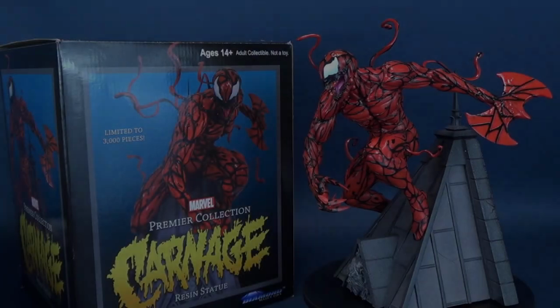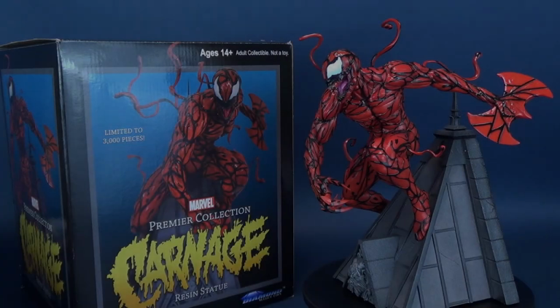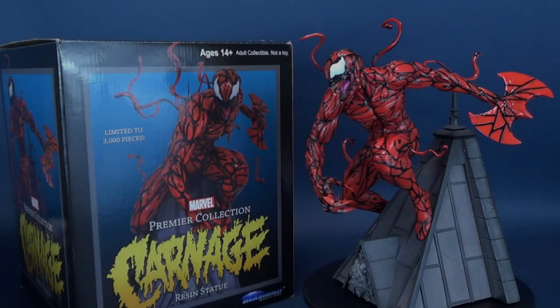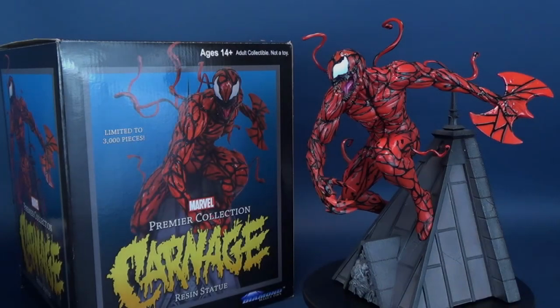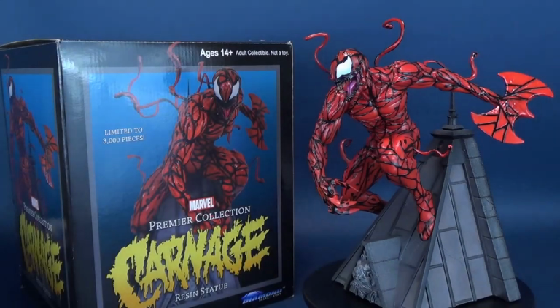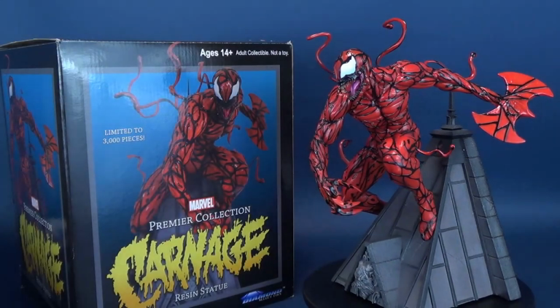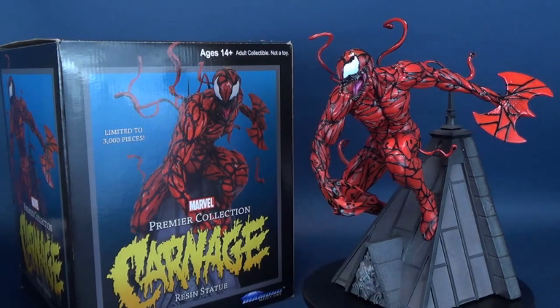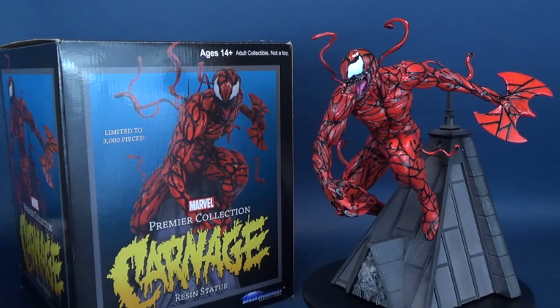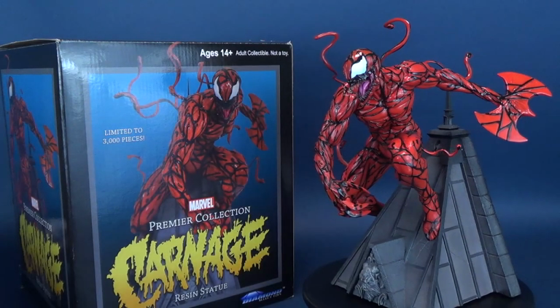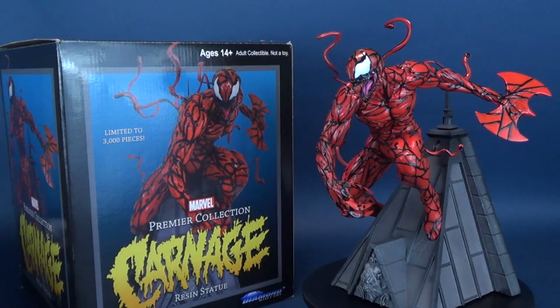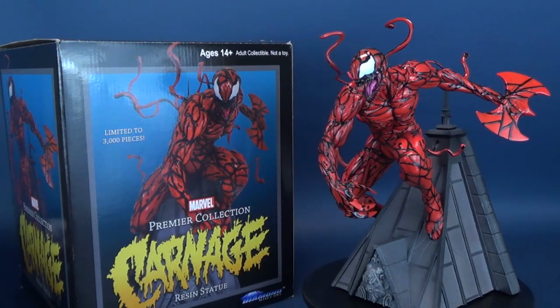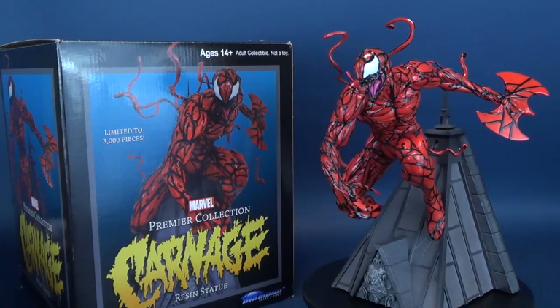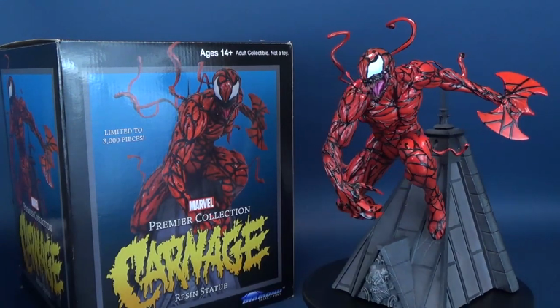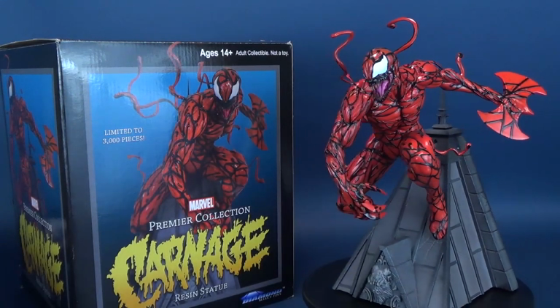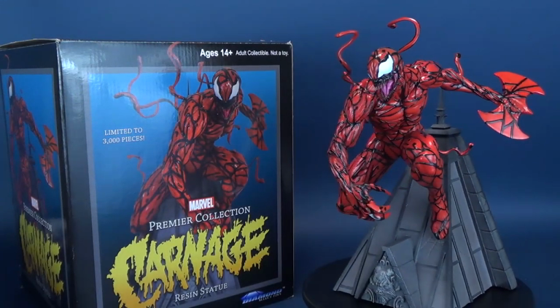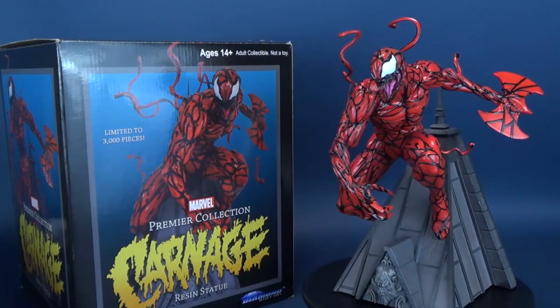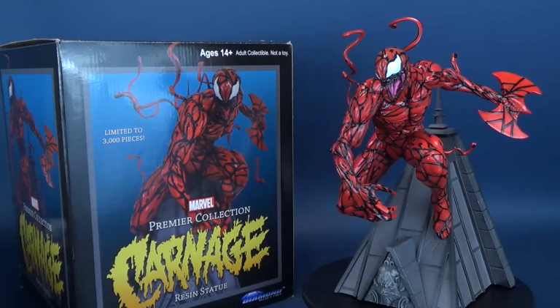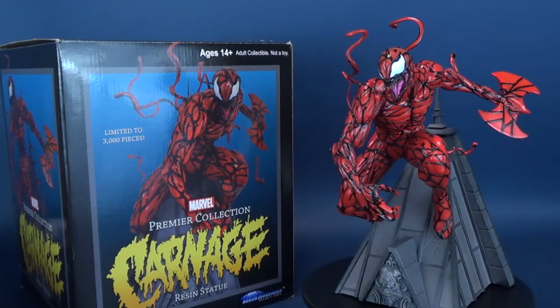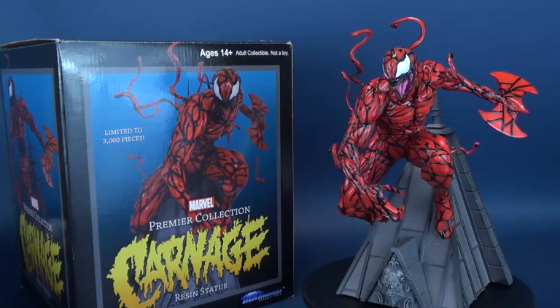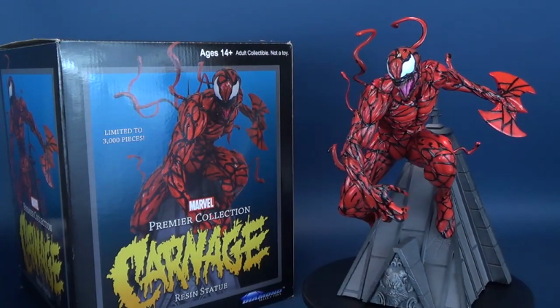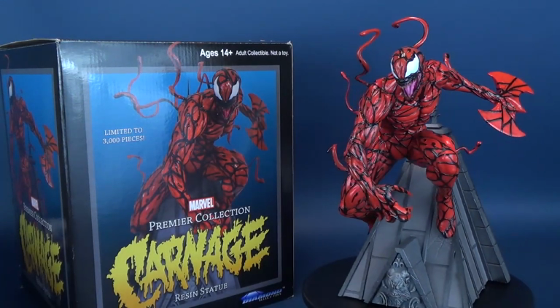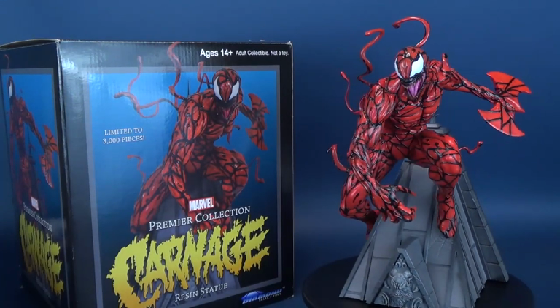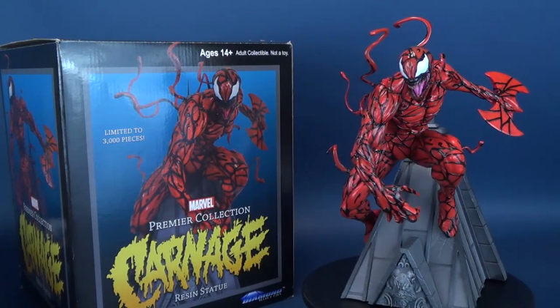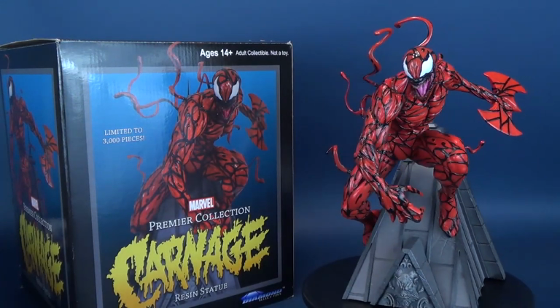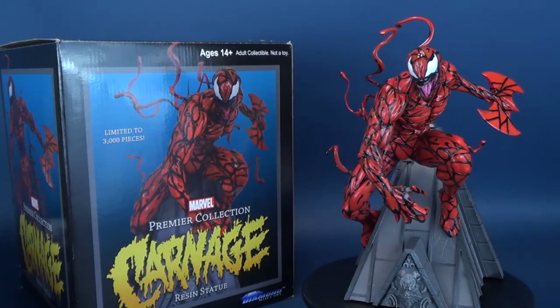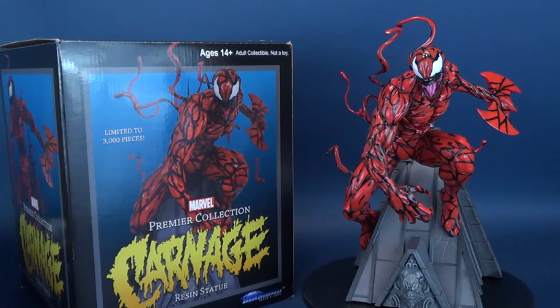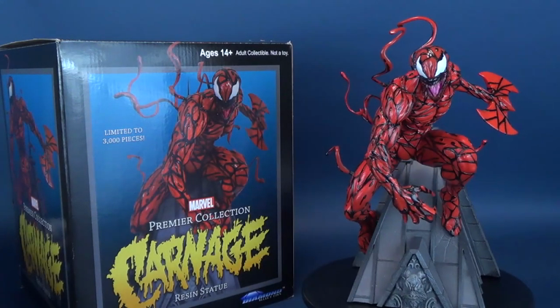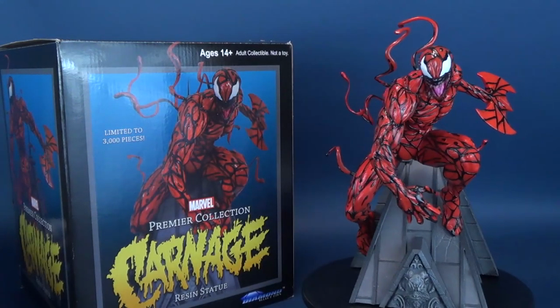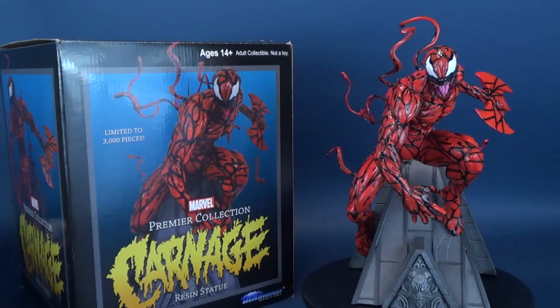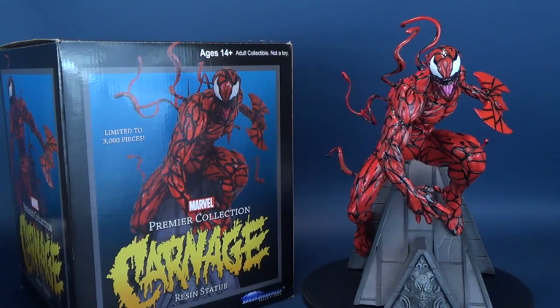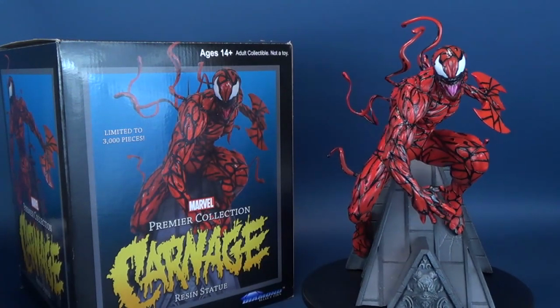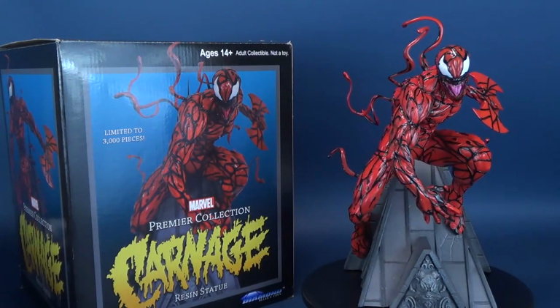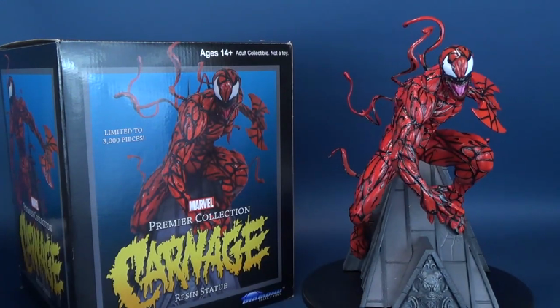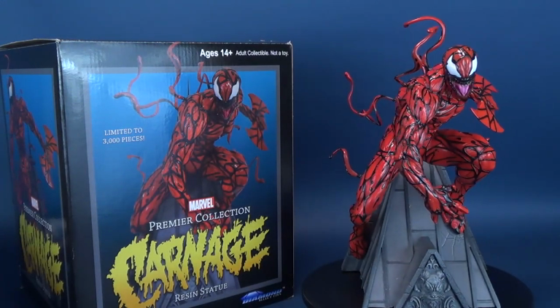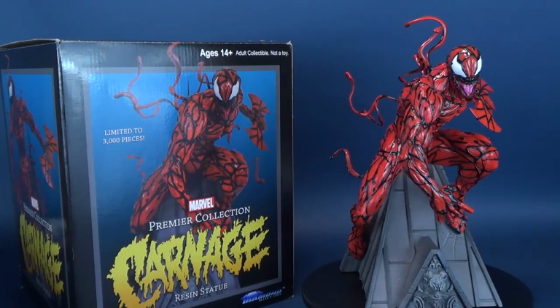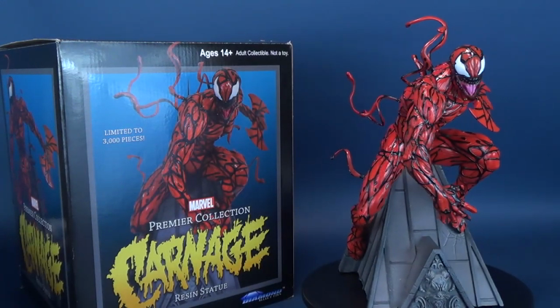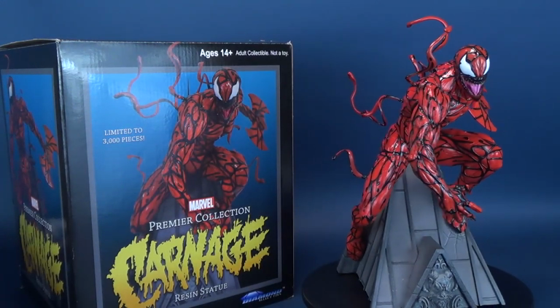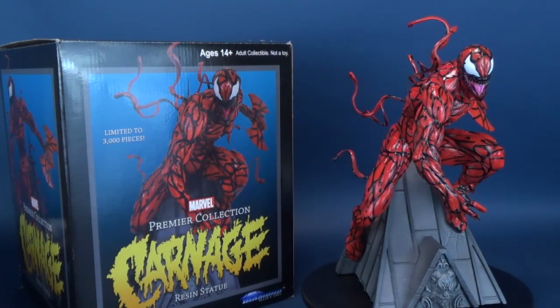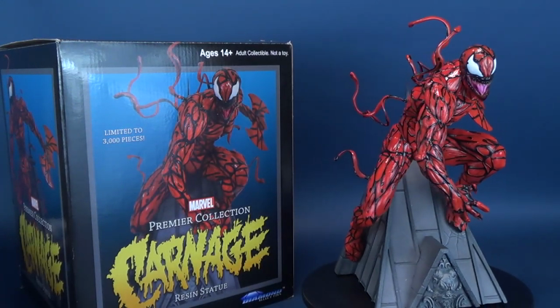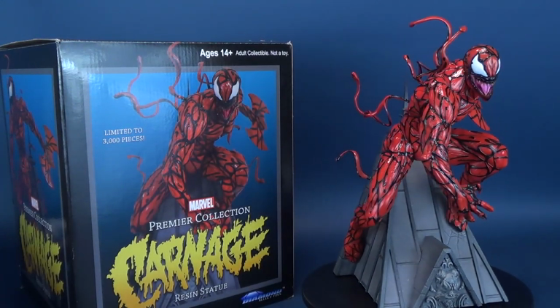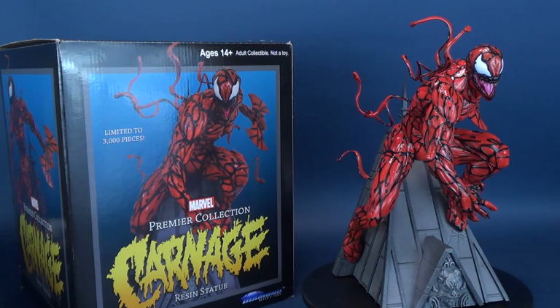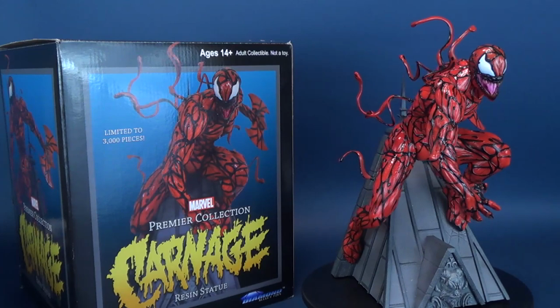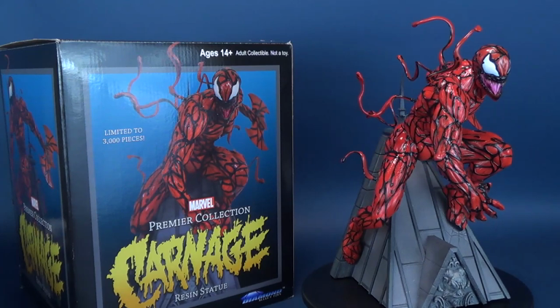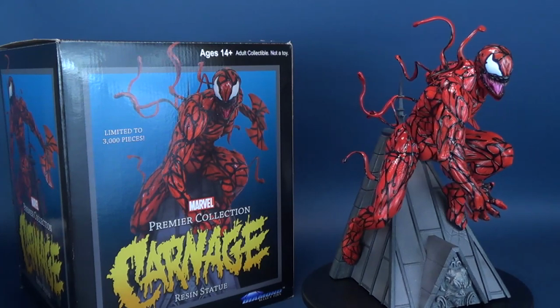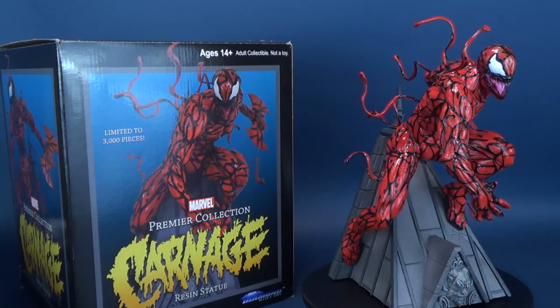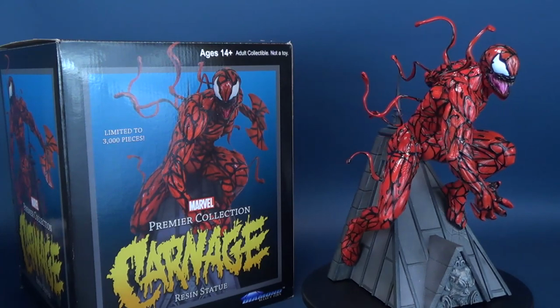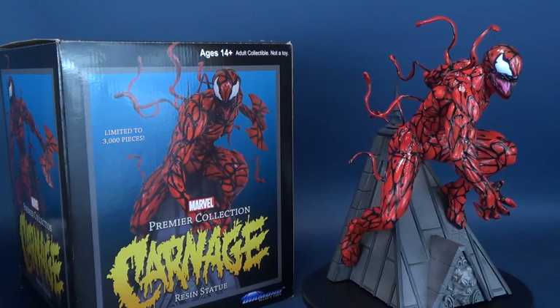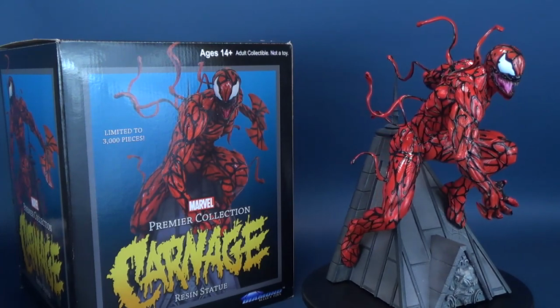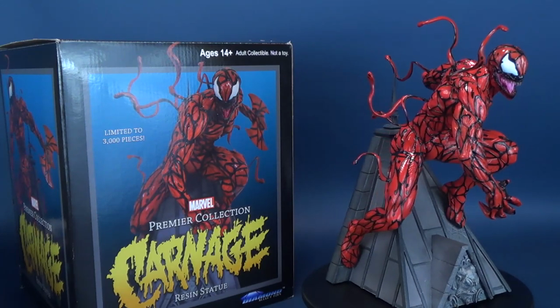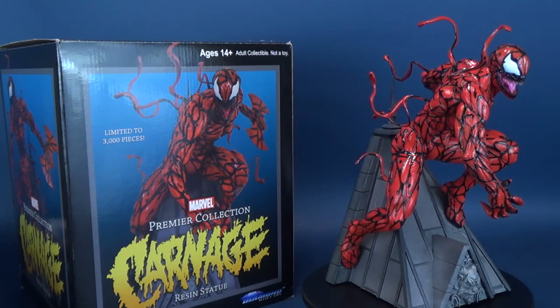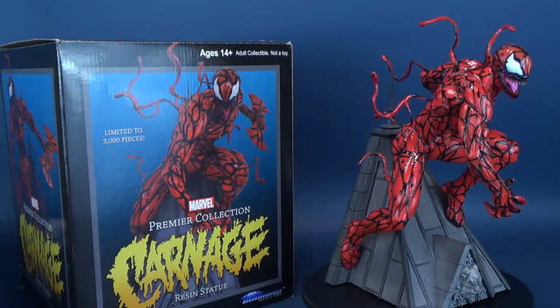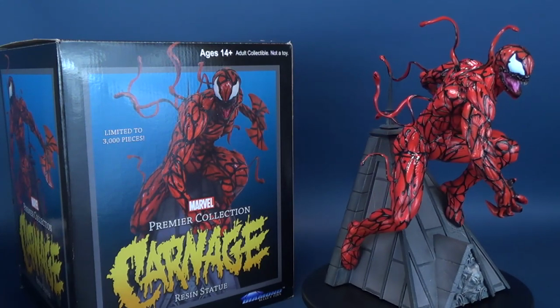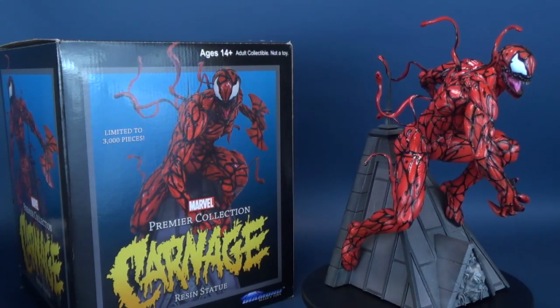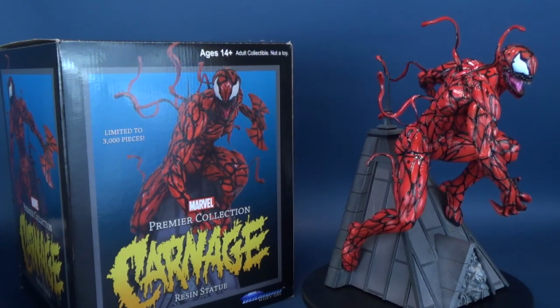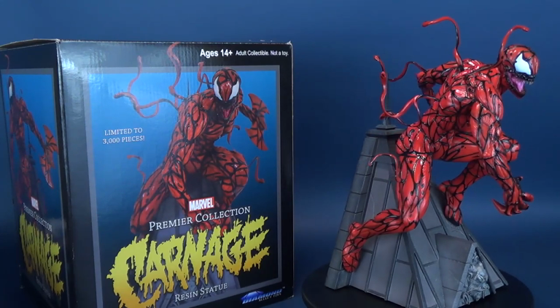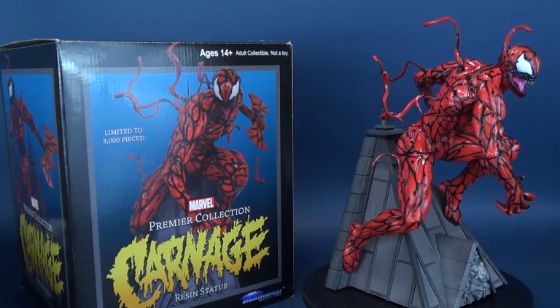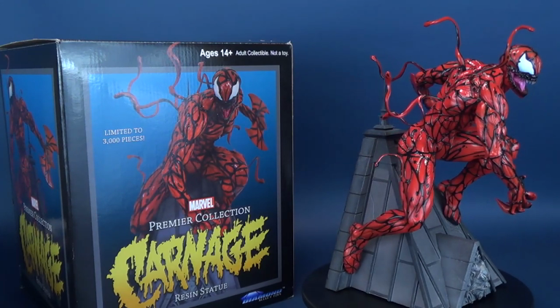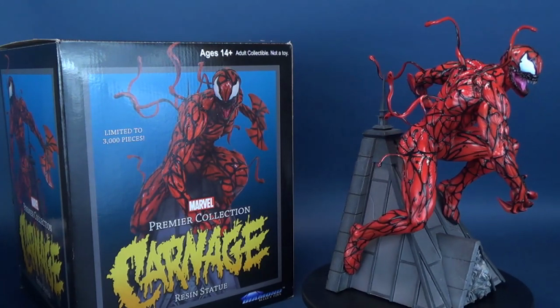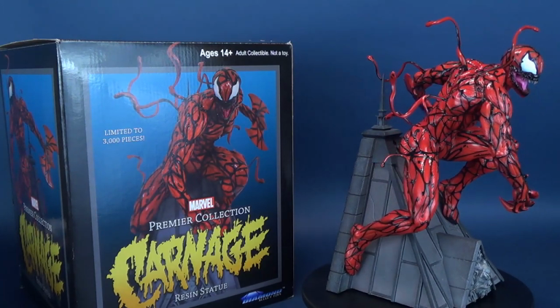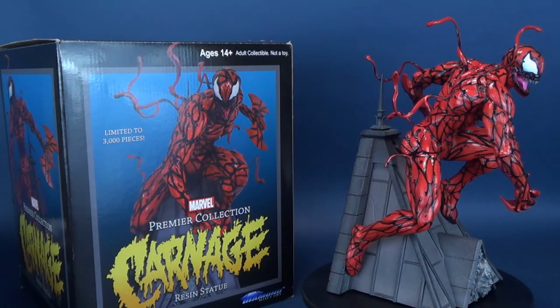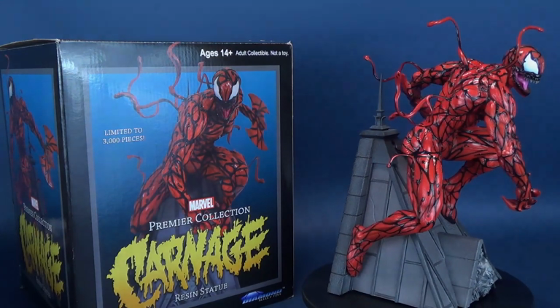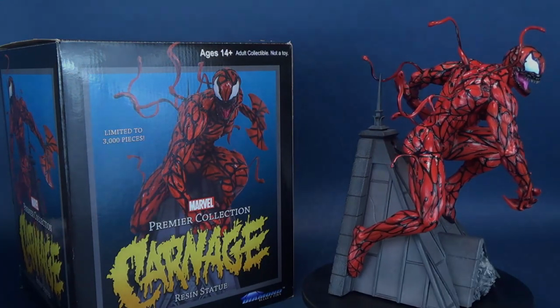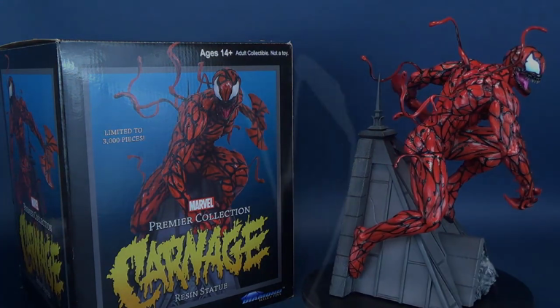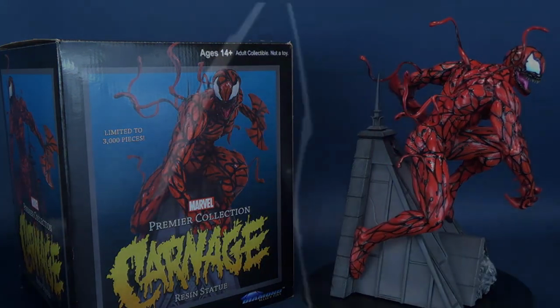Is the world ready for Carnage? Here's your look at the Diamond Select toys. This is the Premiere Collection Carnage Resin Statue.